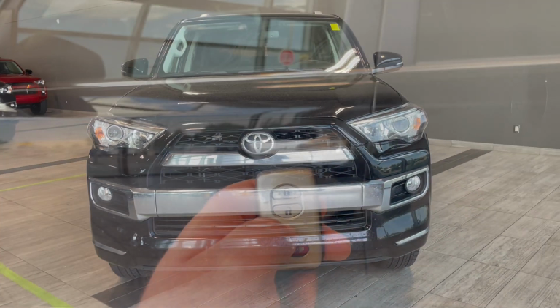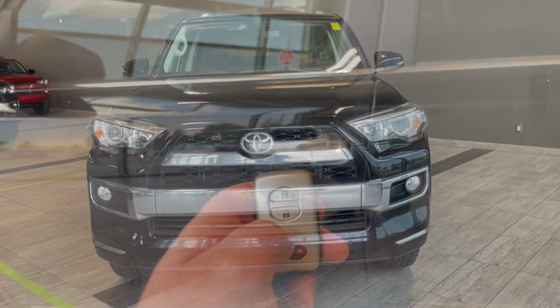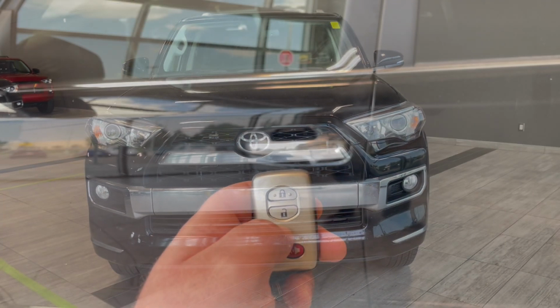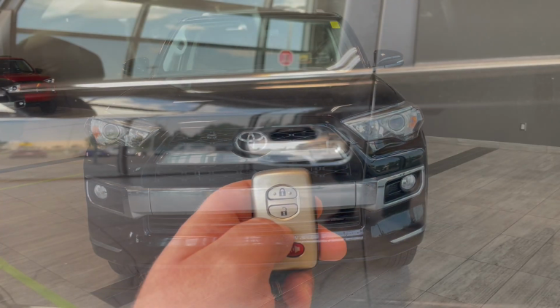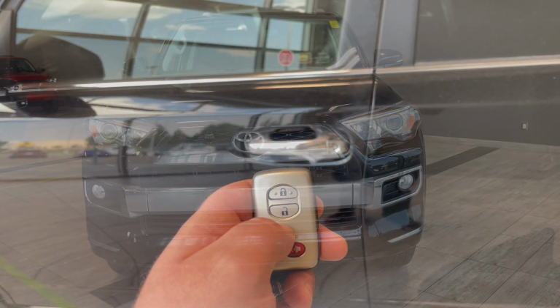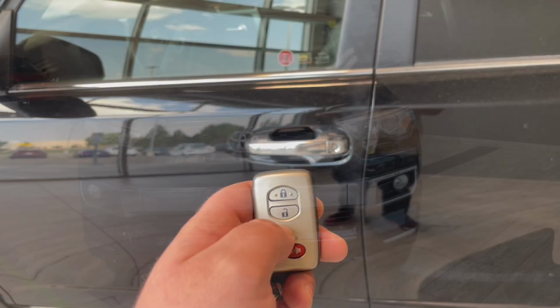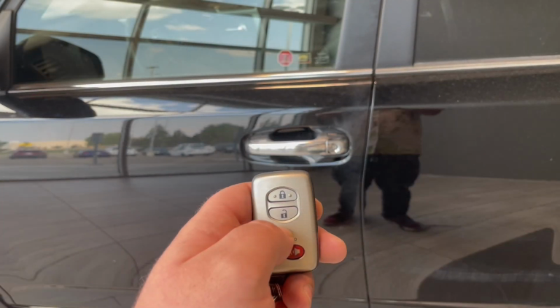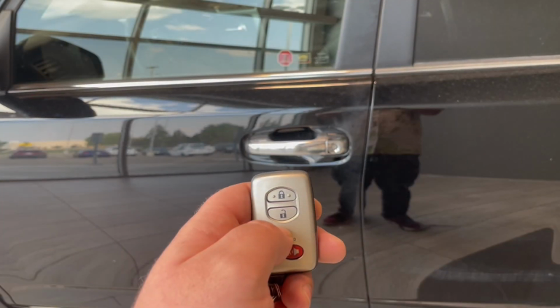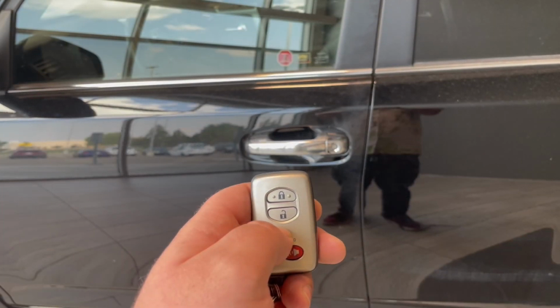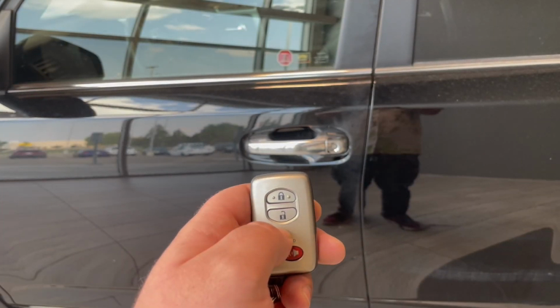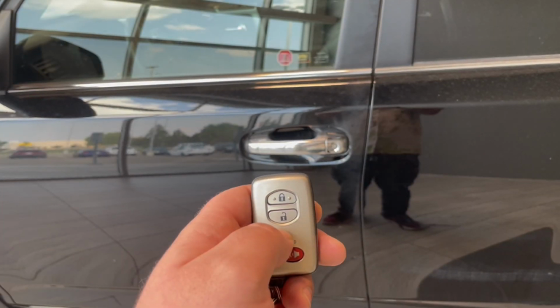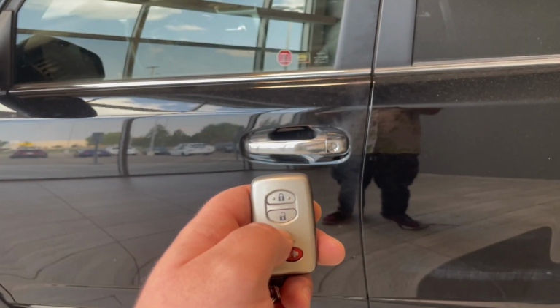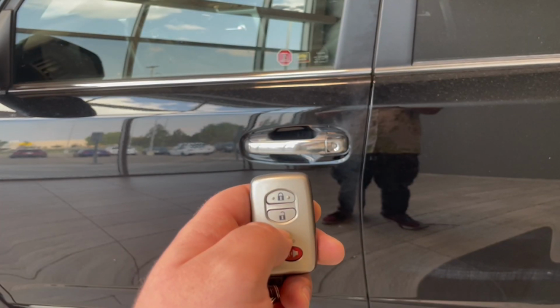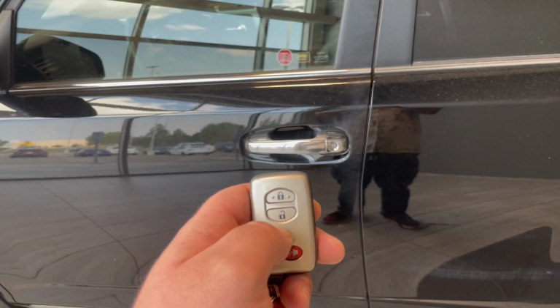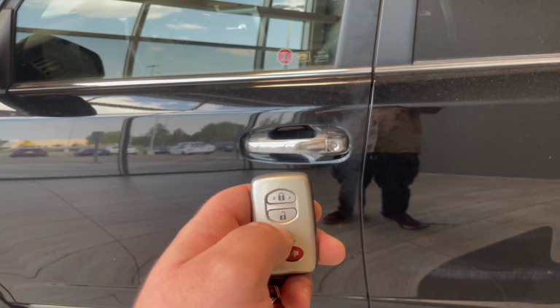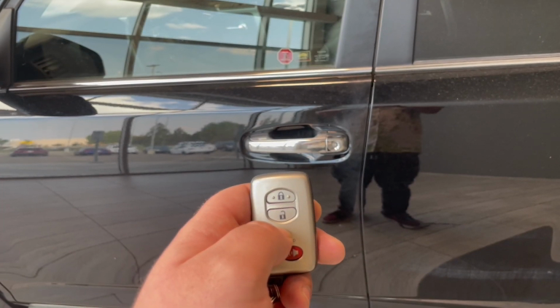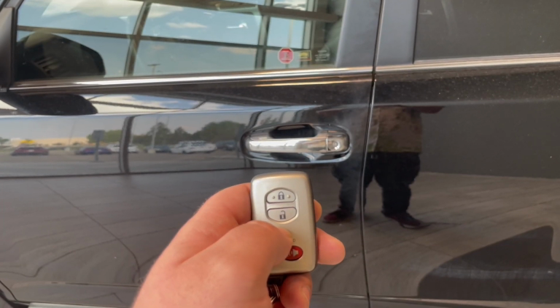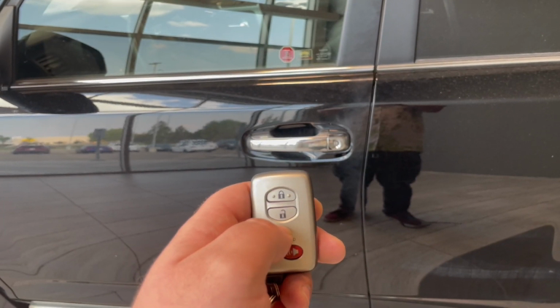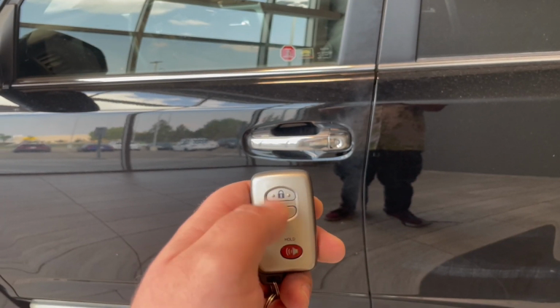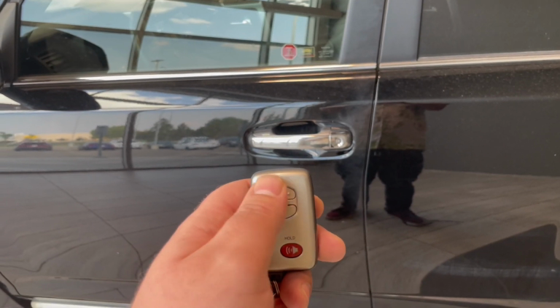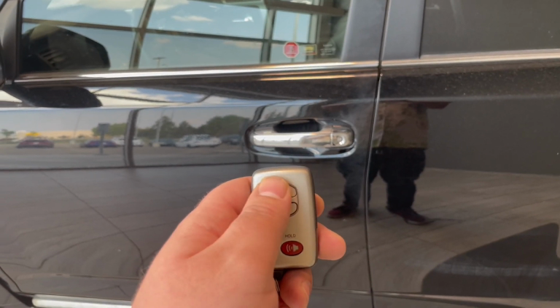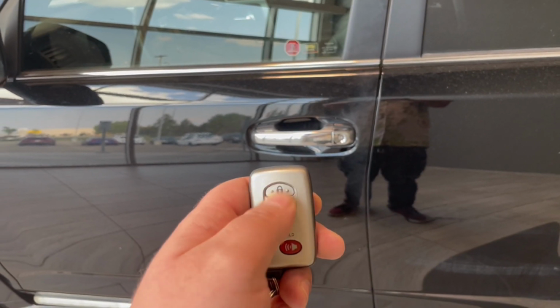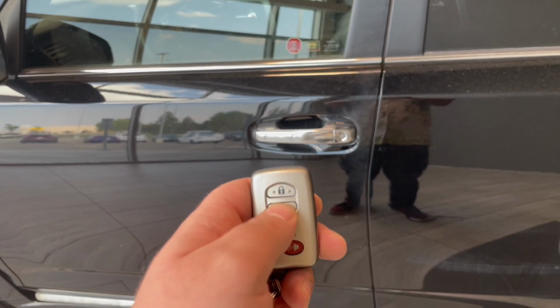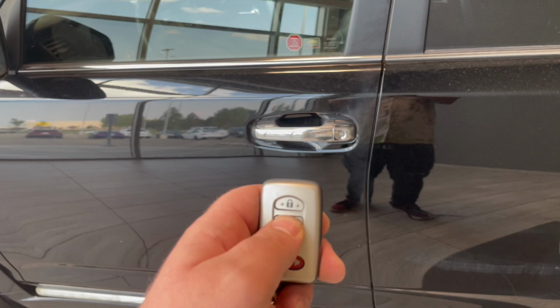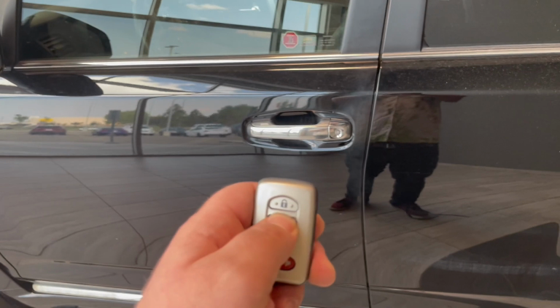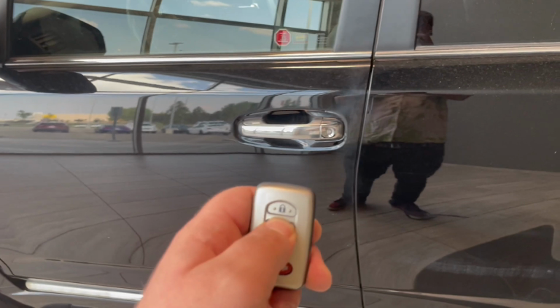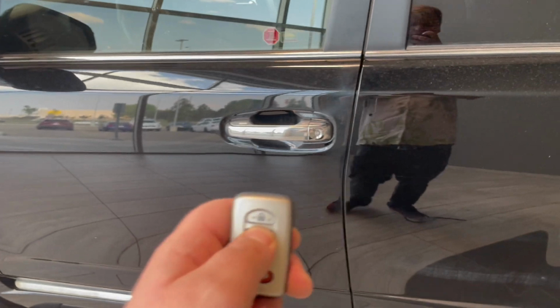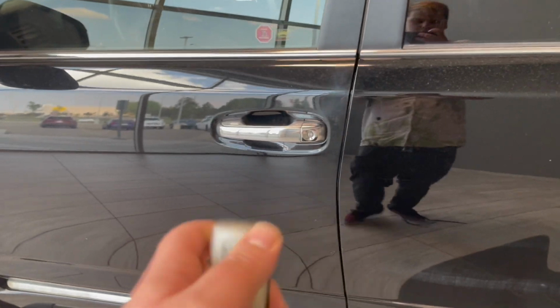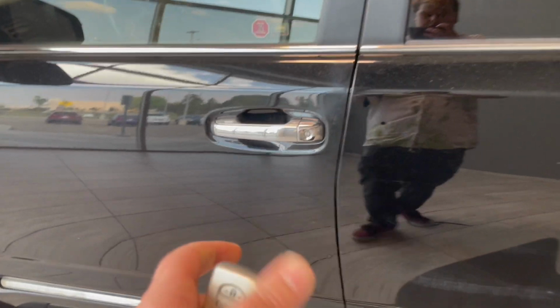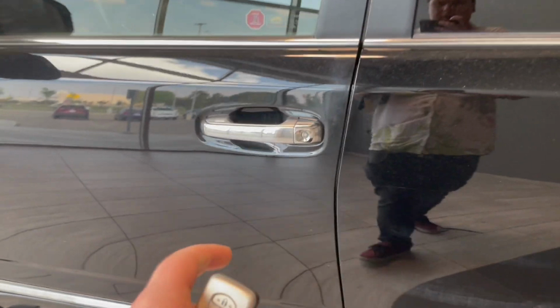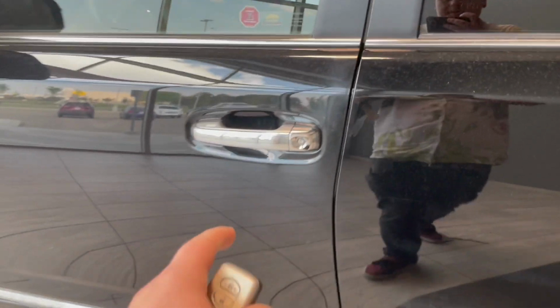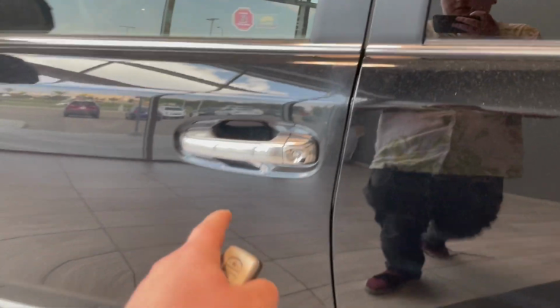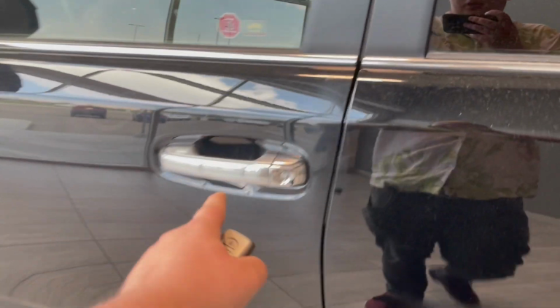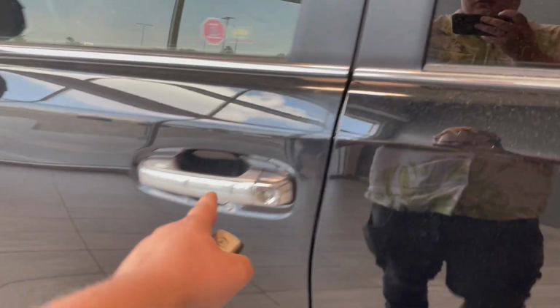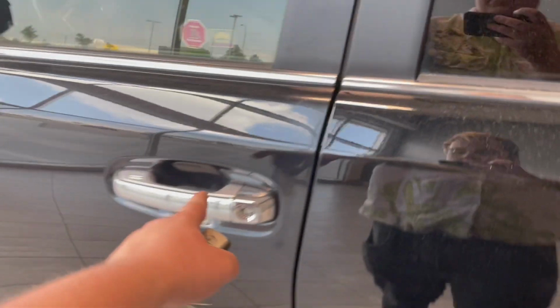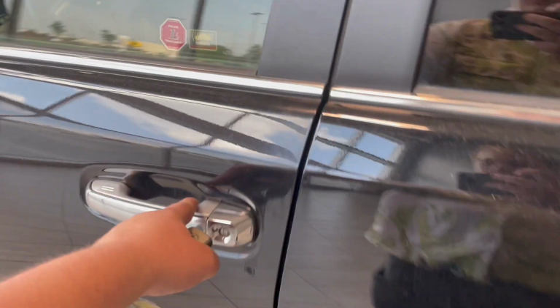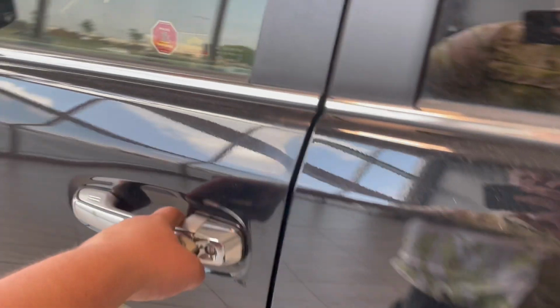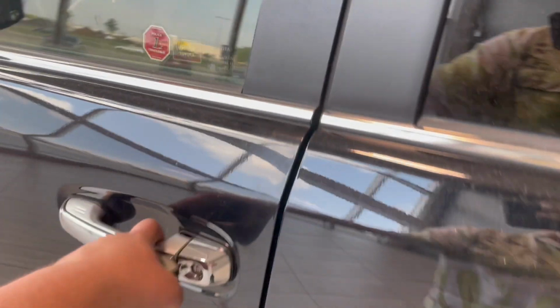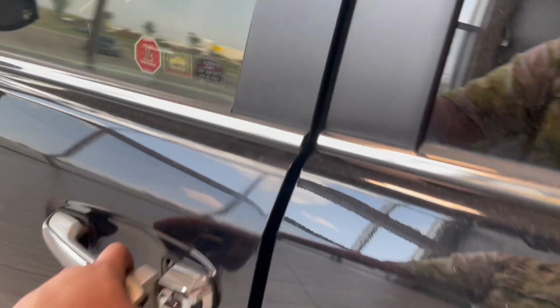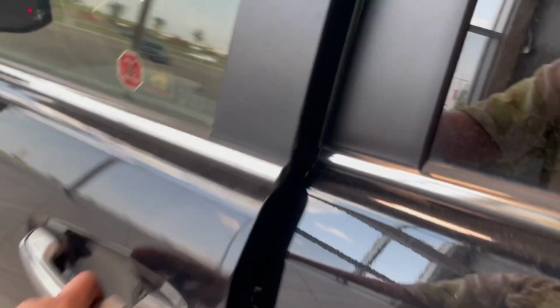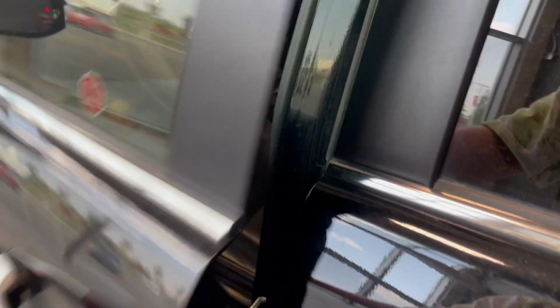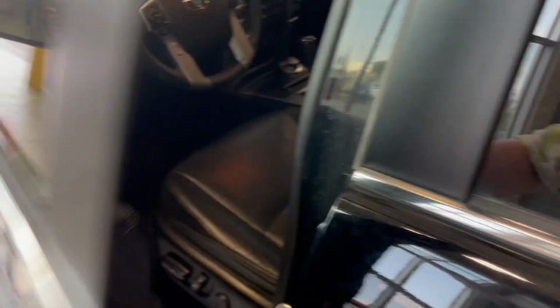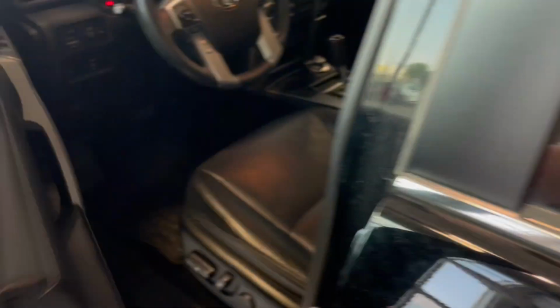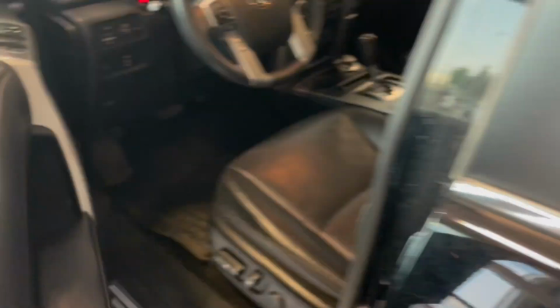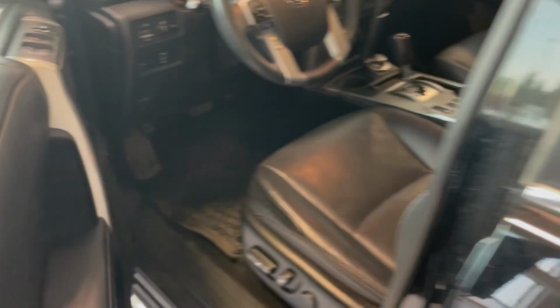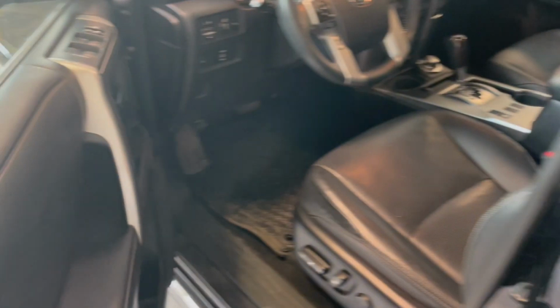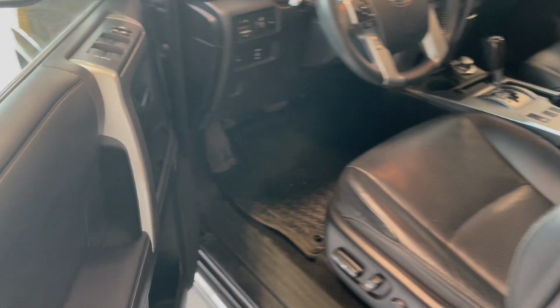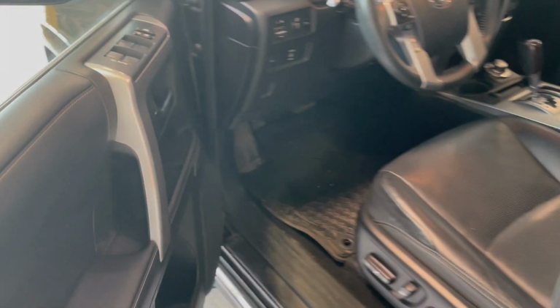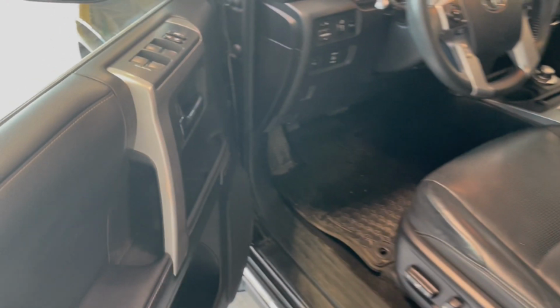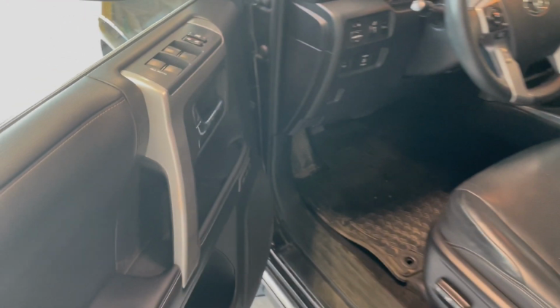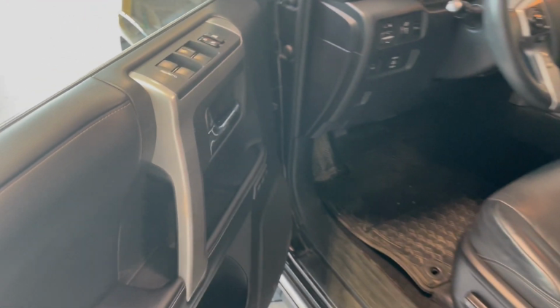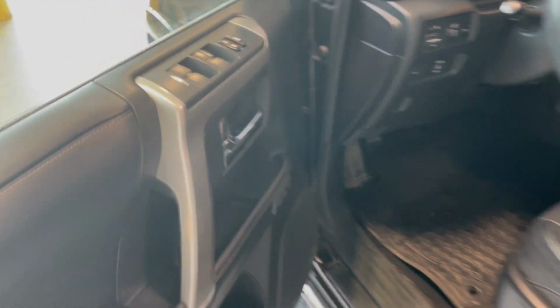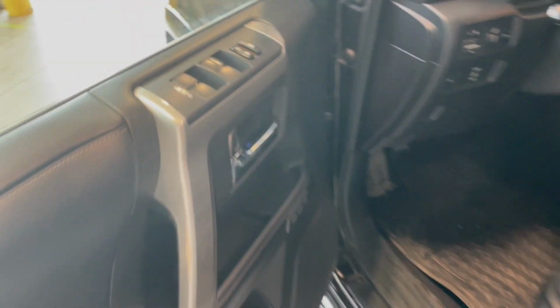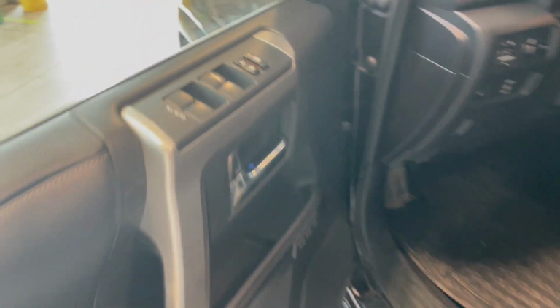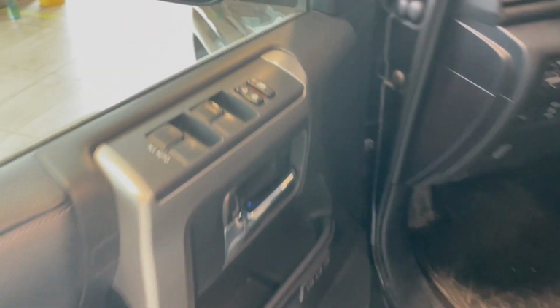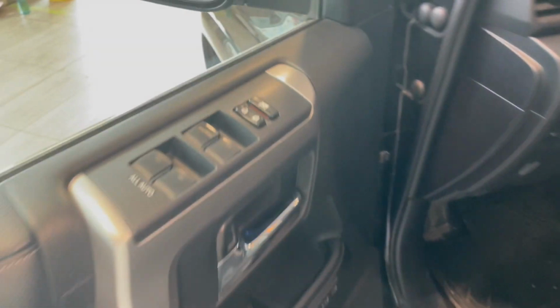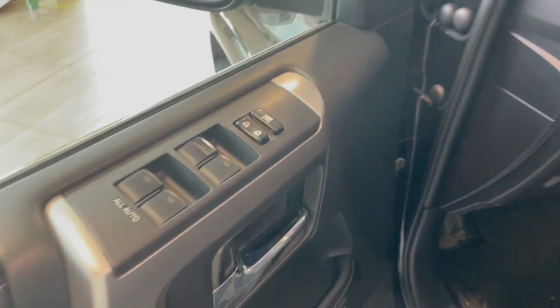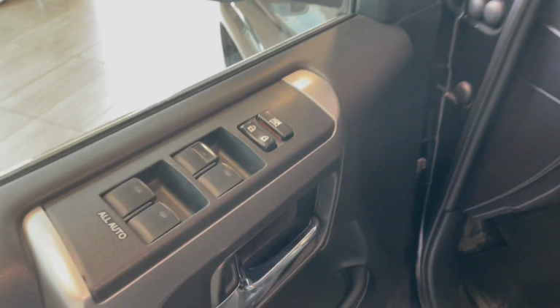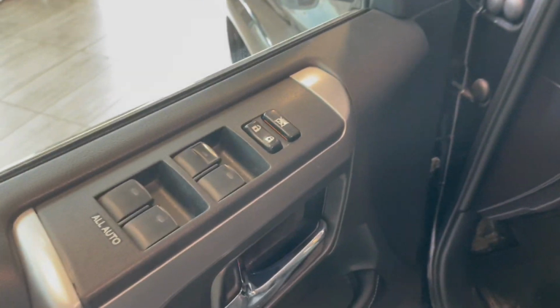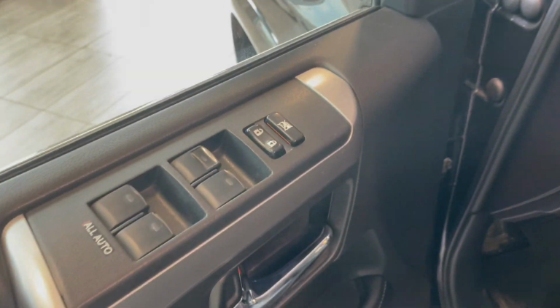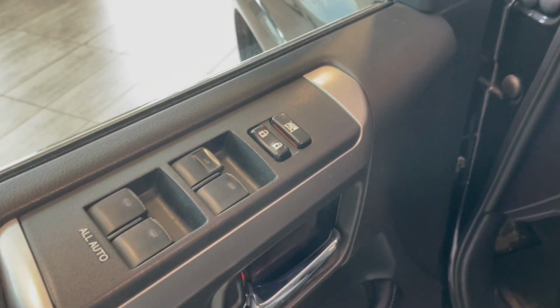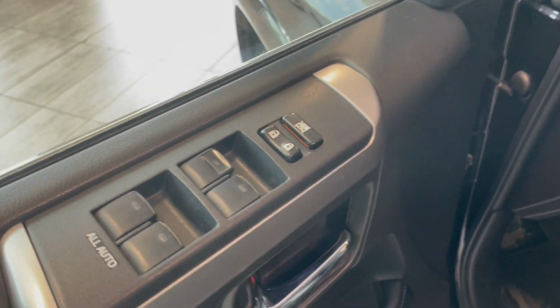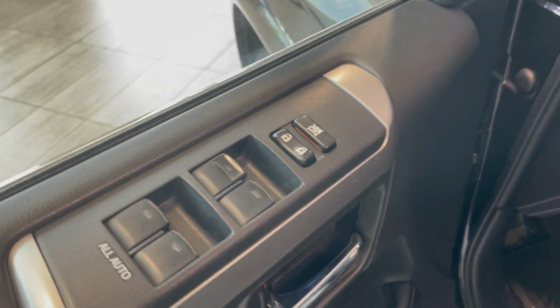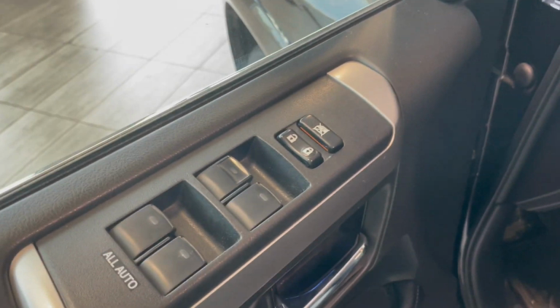Taking a look inside with our key fob that has lock and unlock. Right inside of the door we have our power locks and windows.